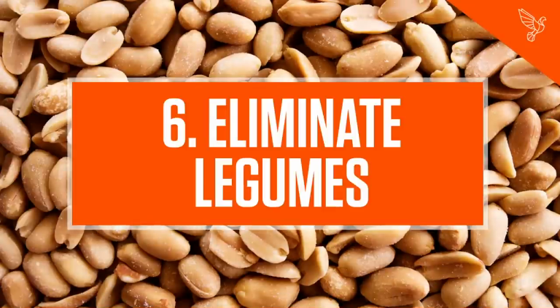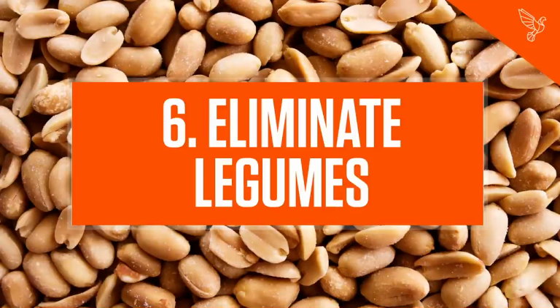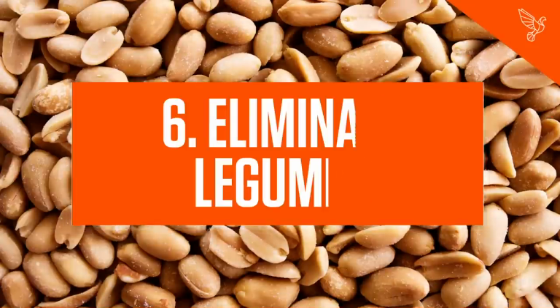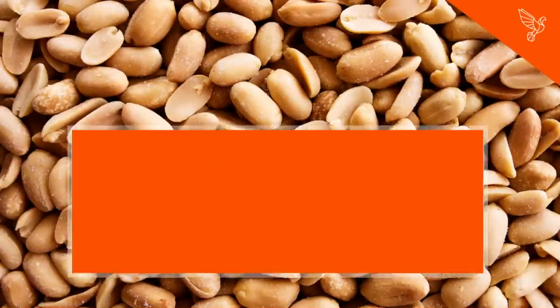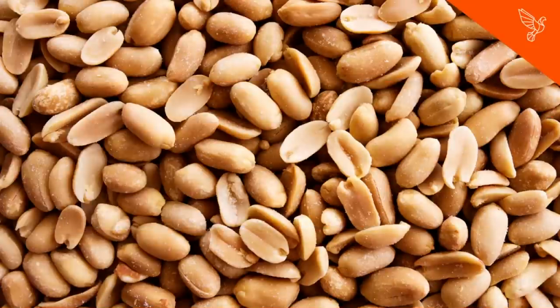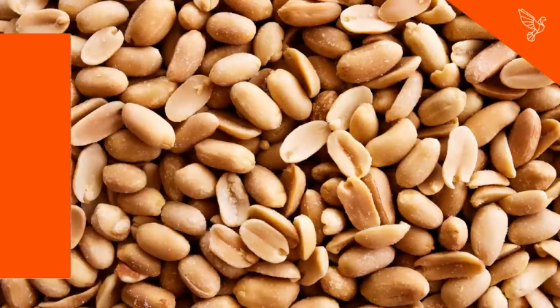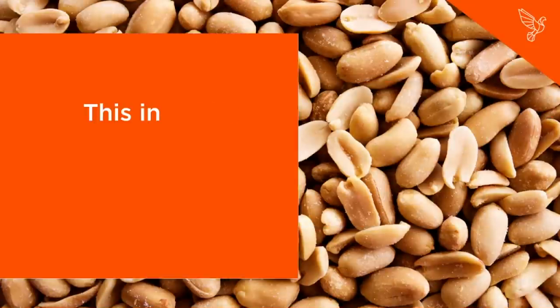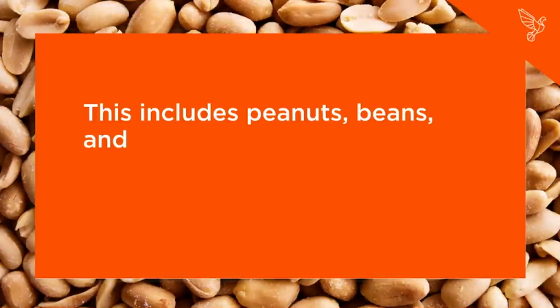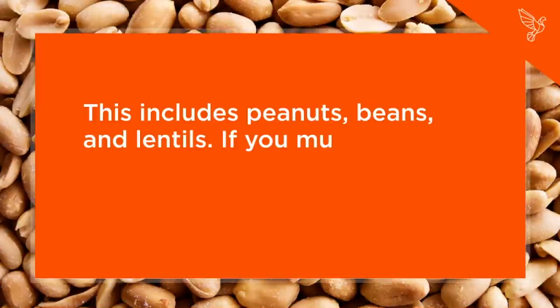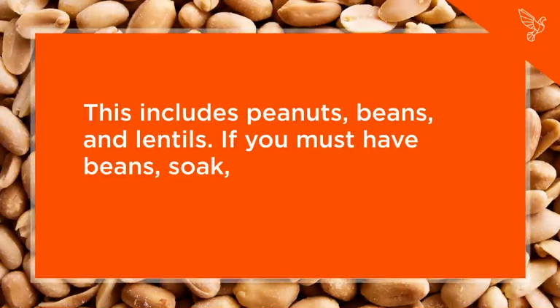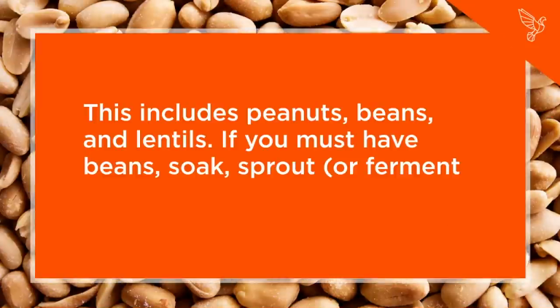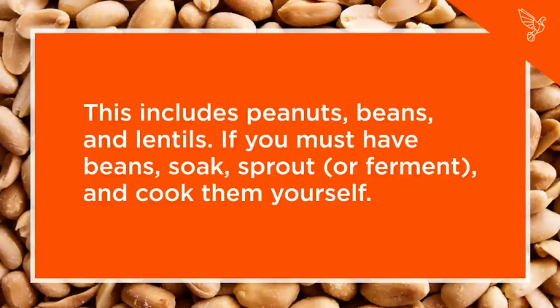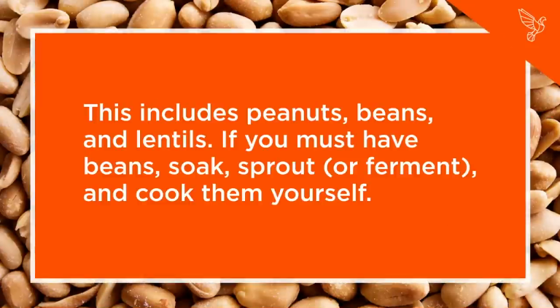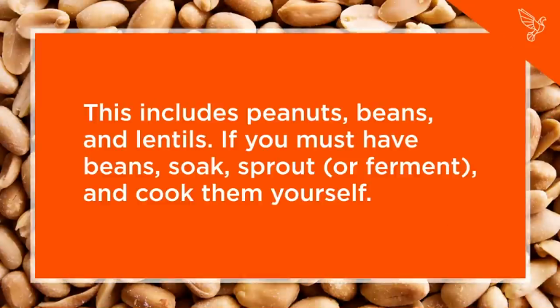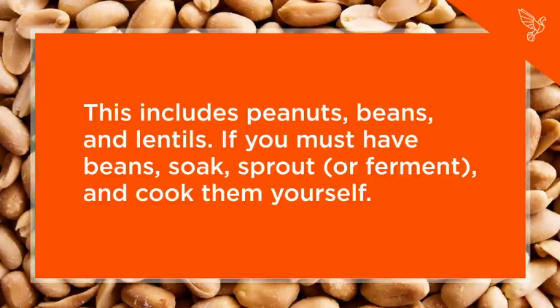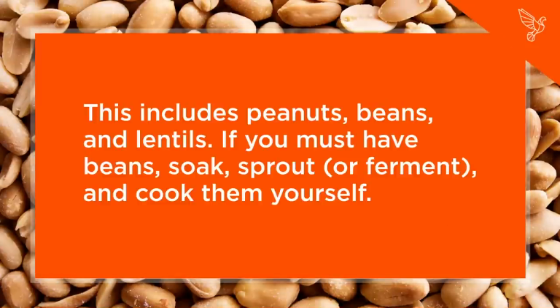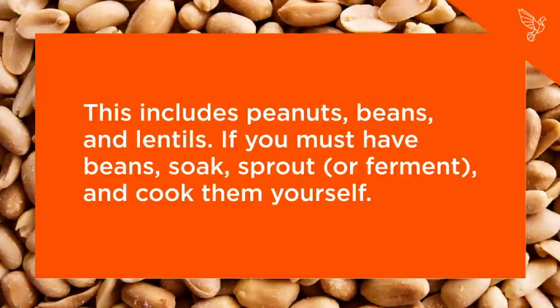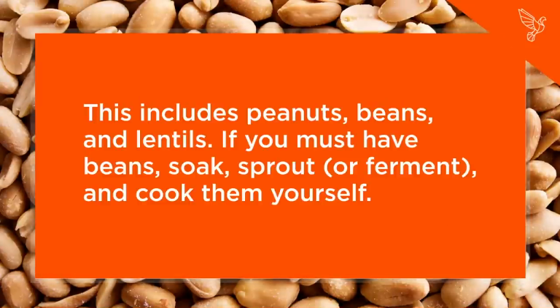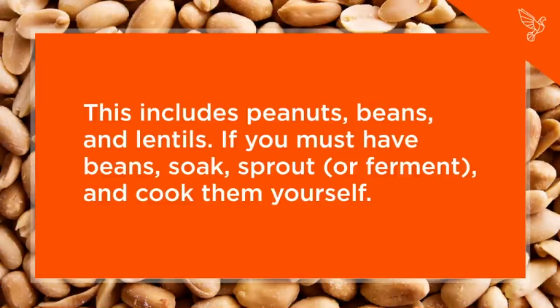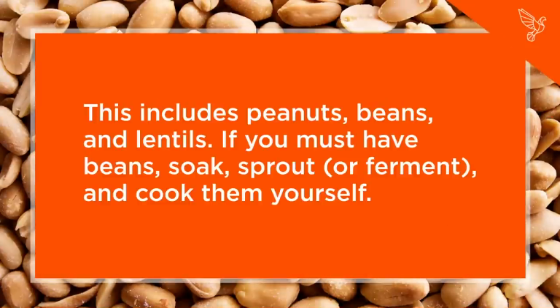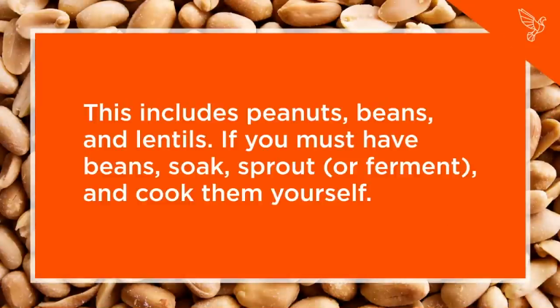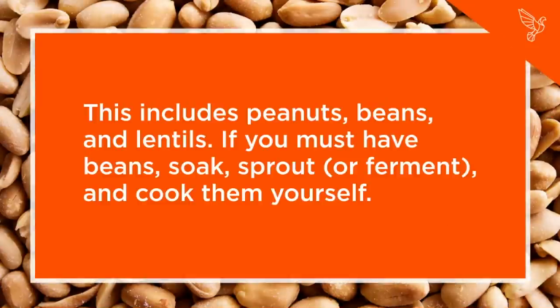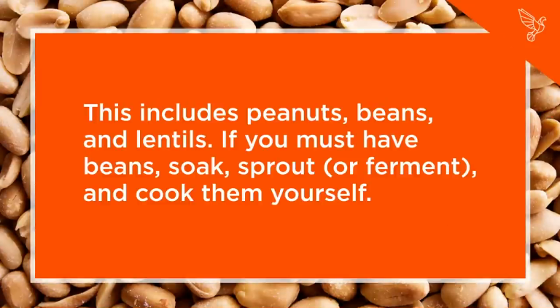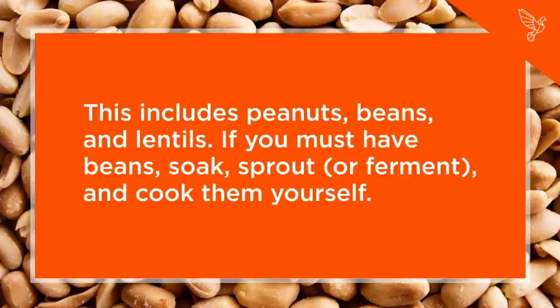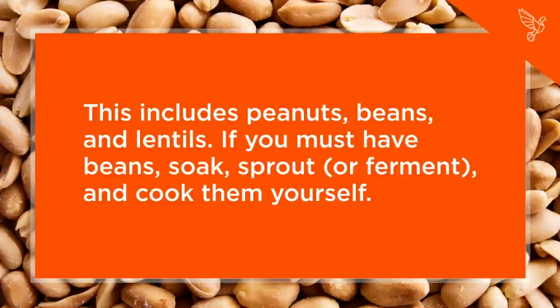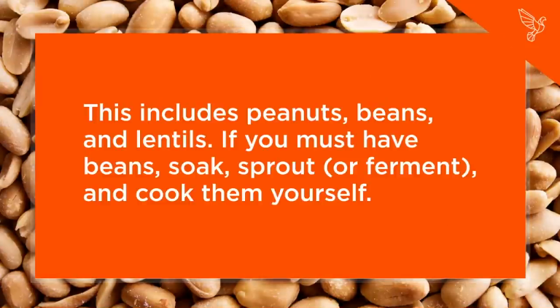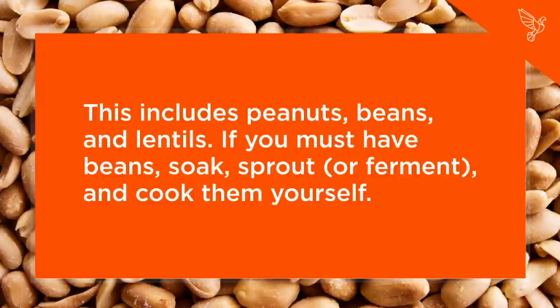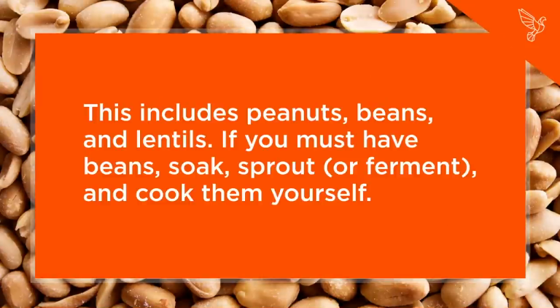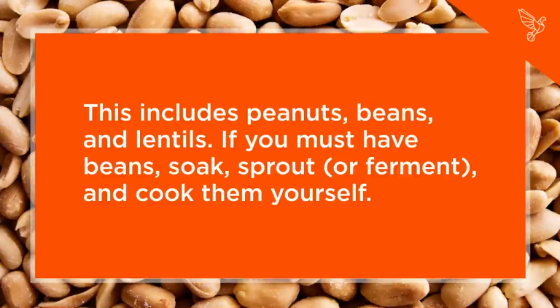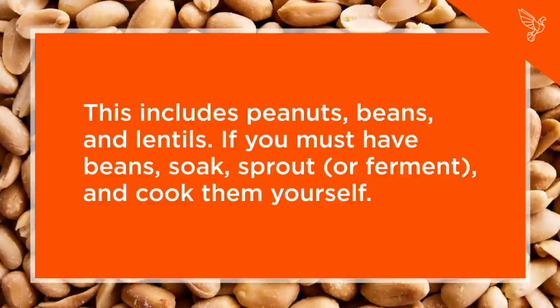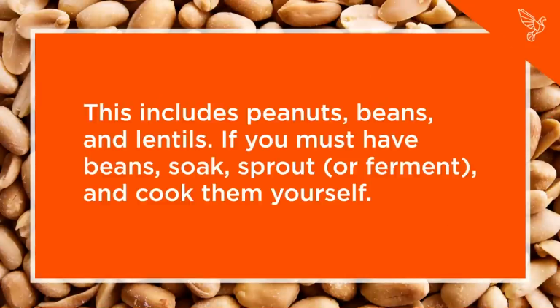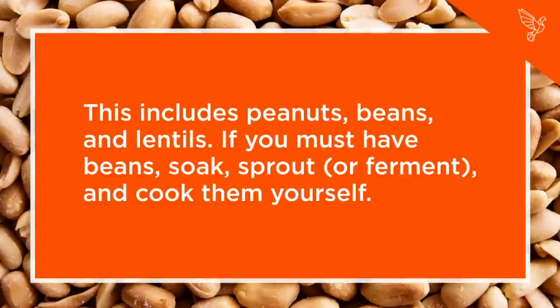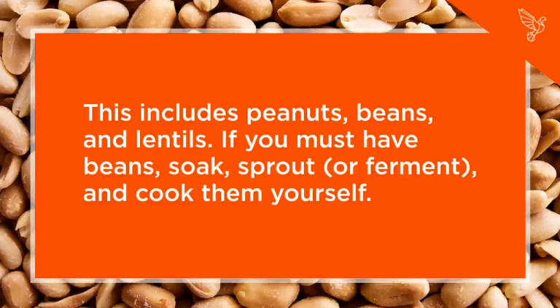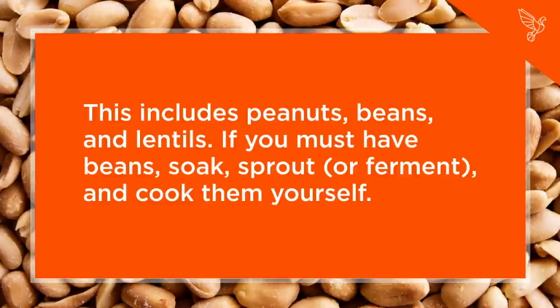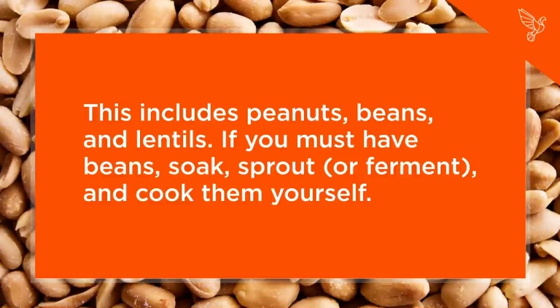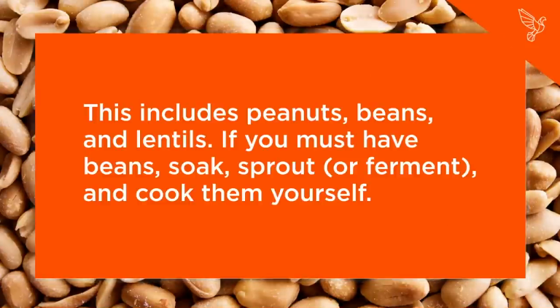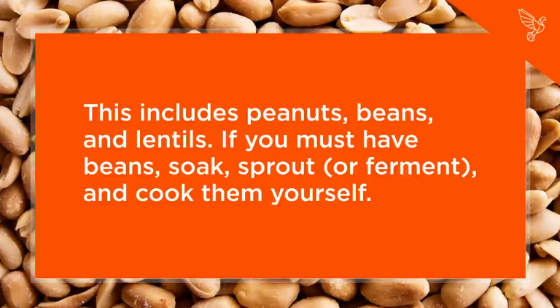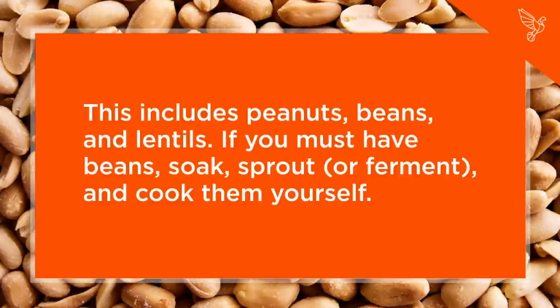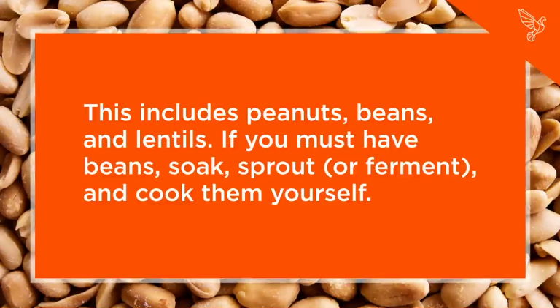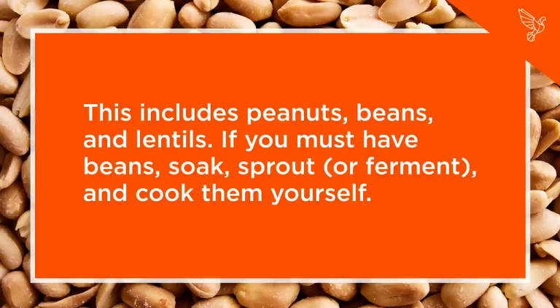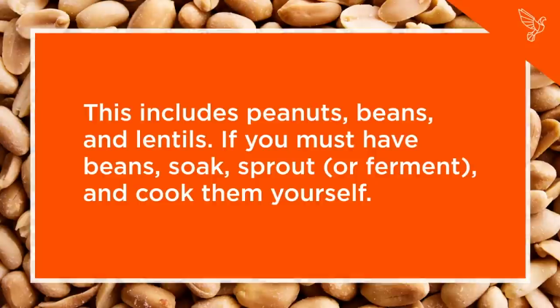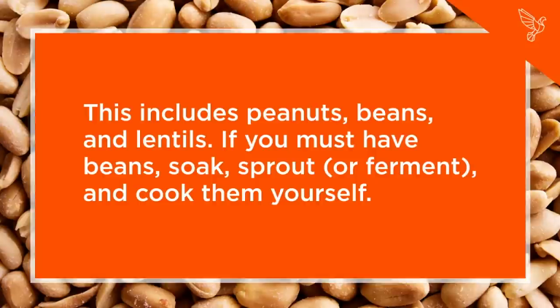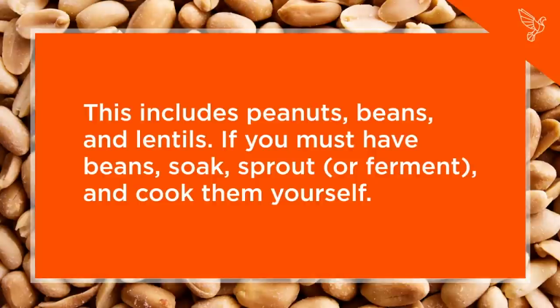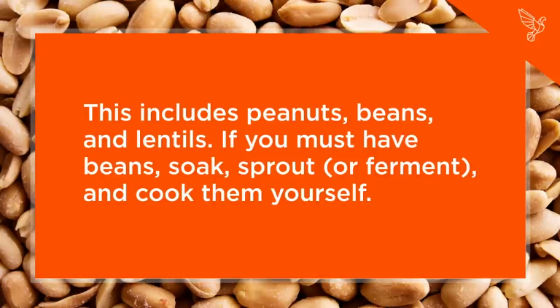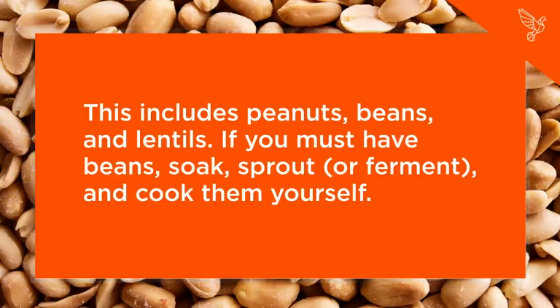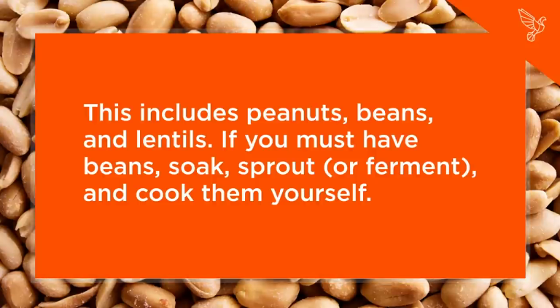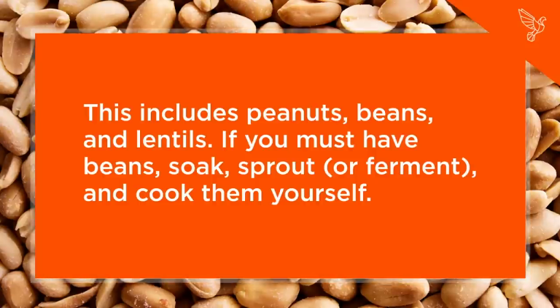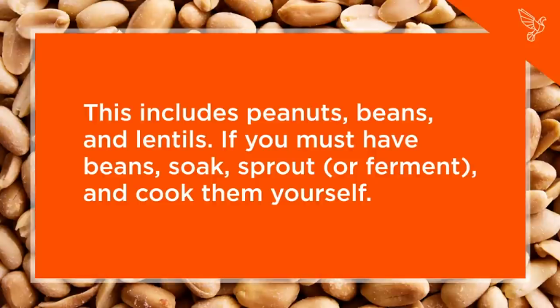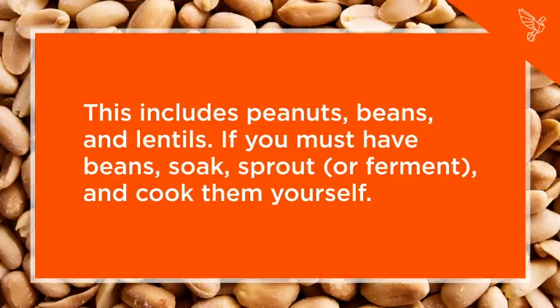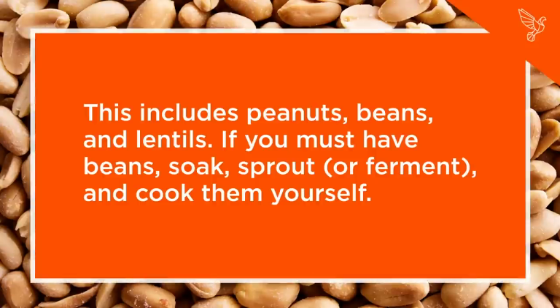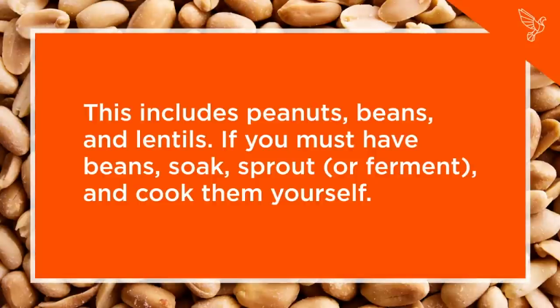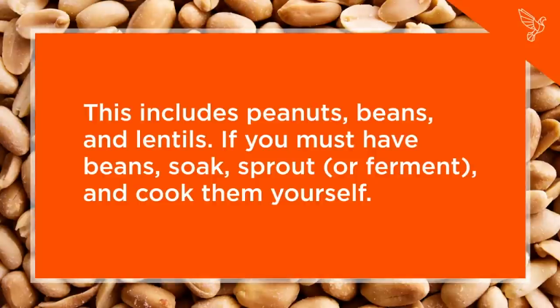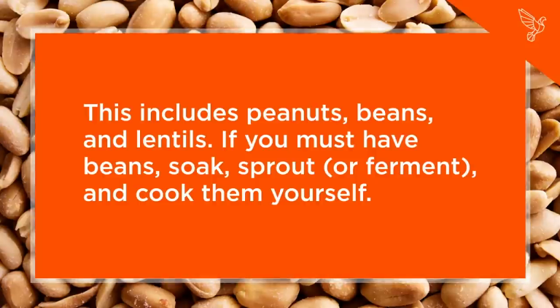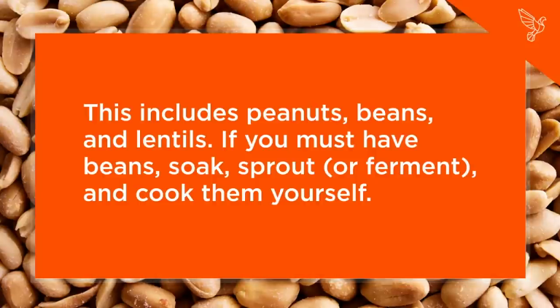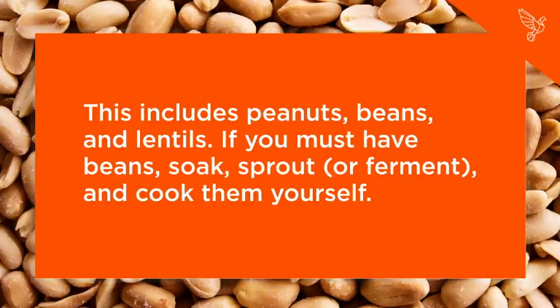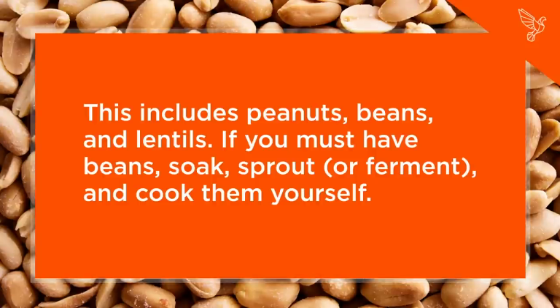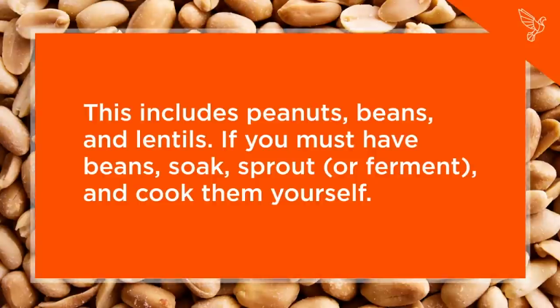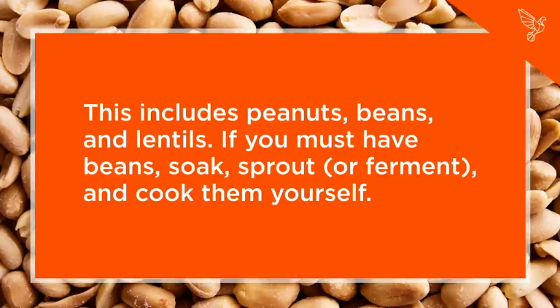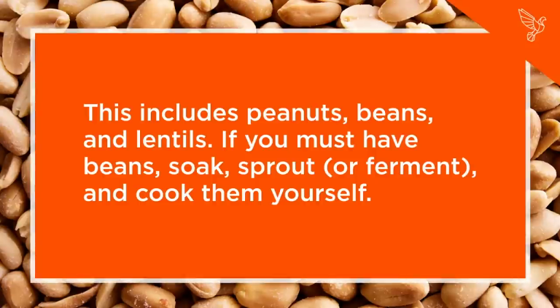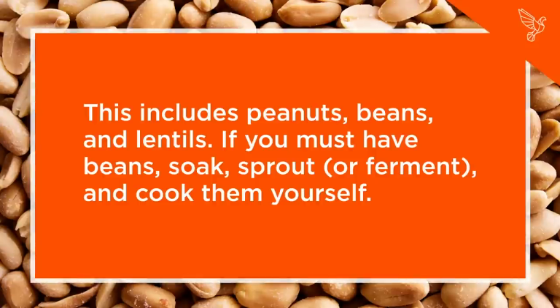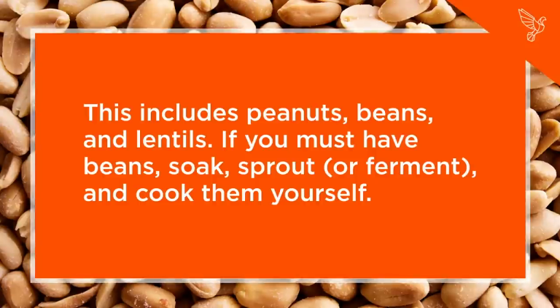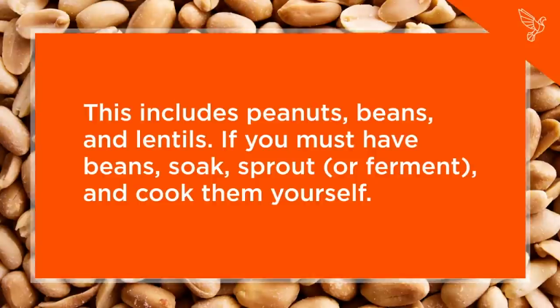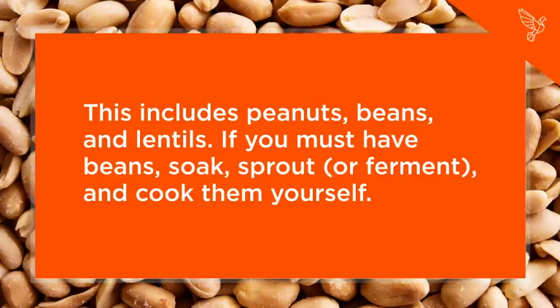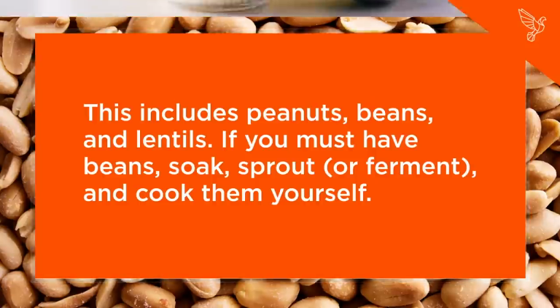Step 6: Eliminate Legumes. This includes peanuts, beans, and lentils. If you must have beans, soak, sprout, or ferment, and cook them yourself.